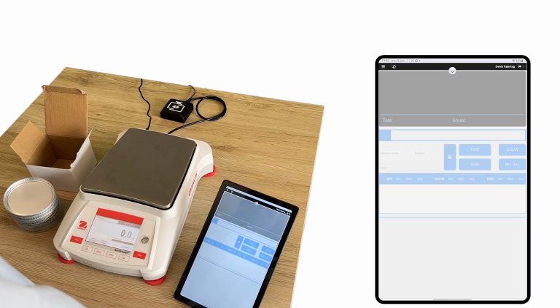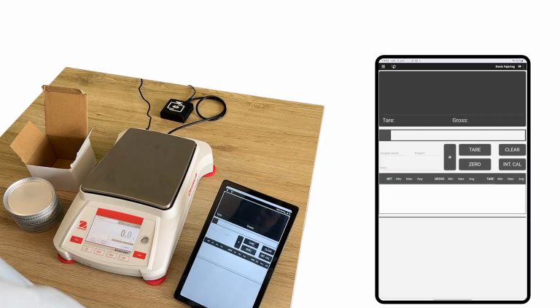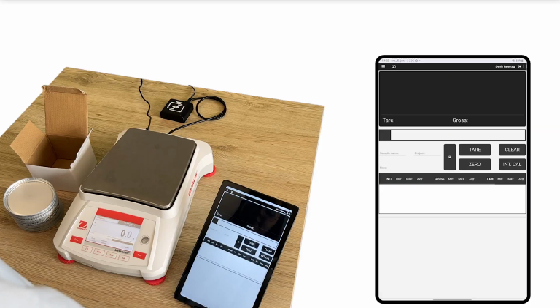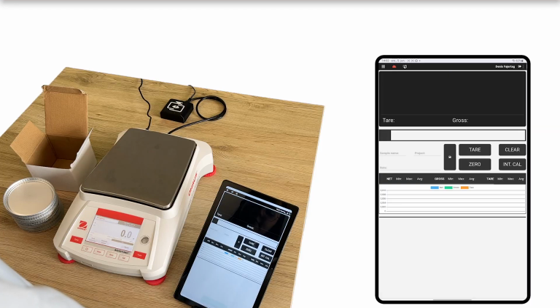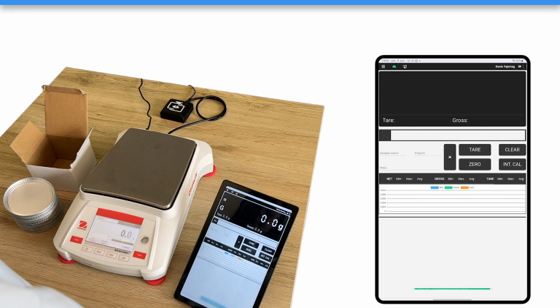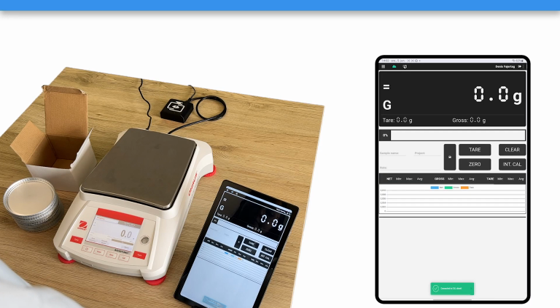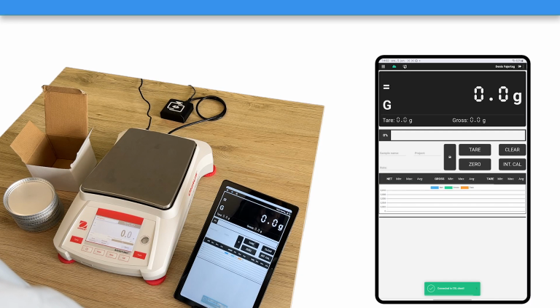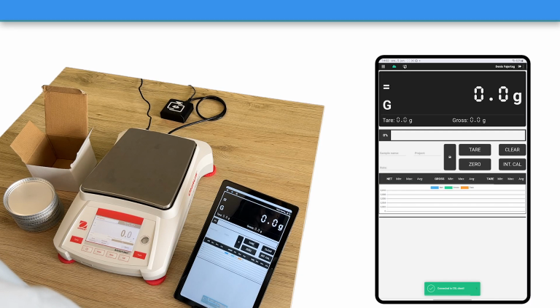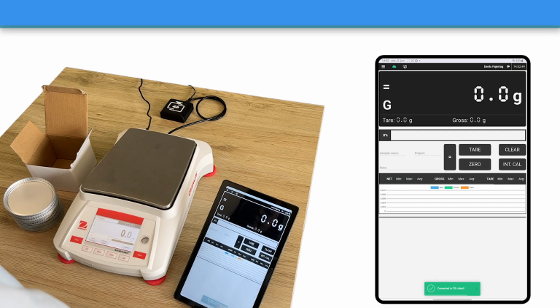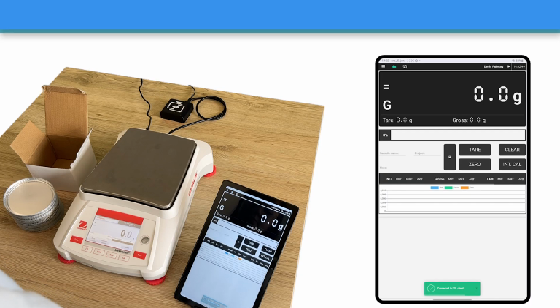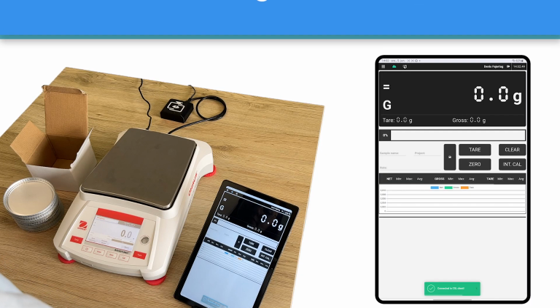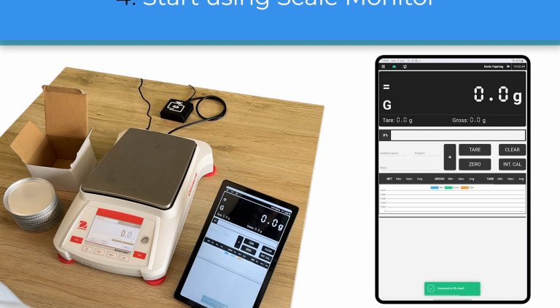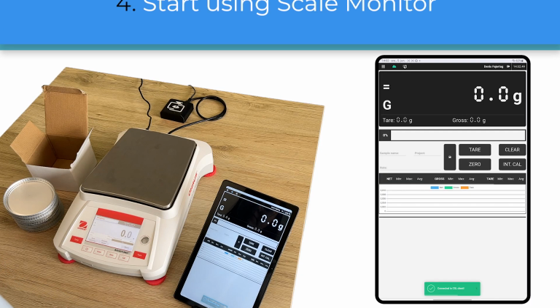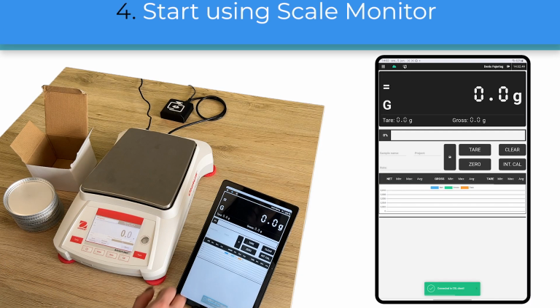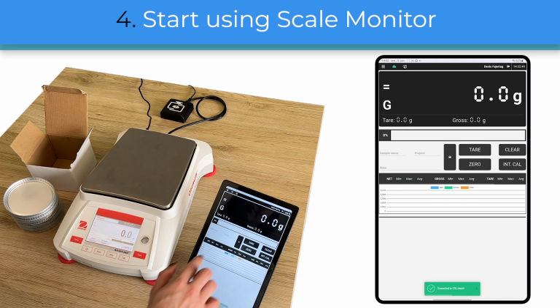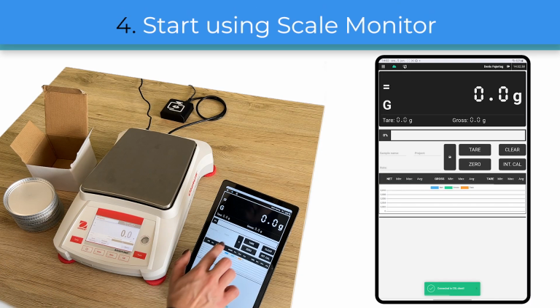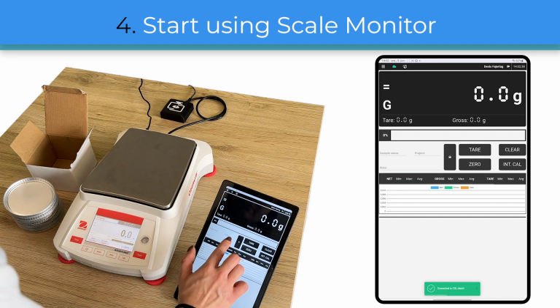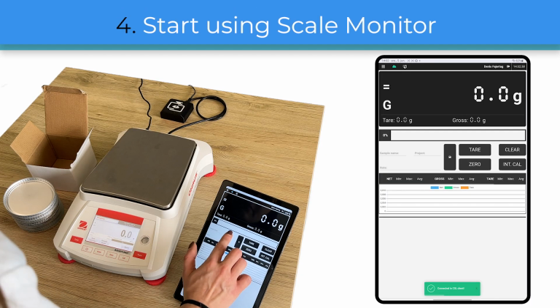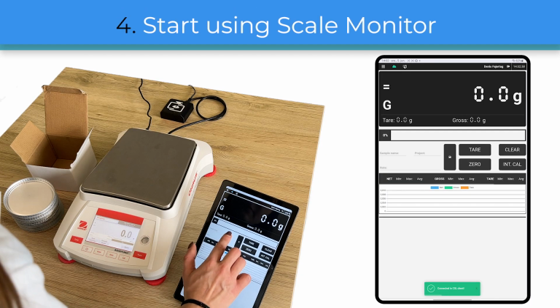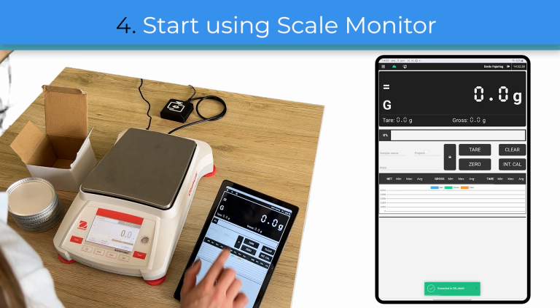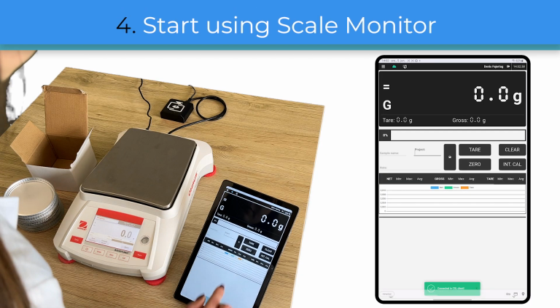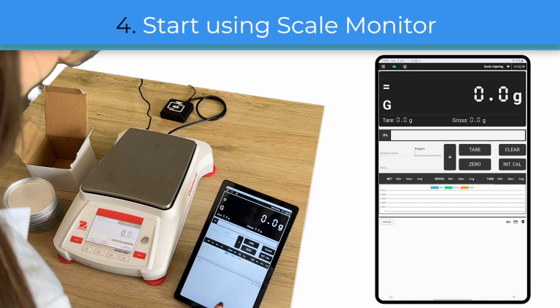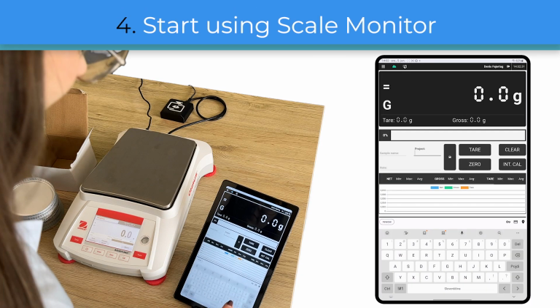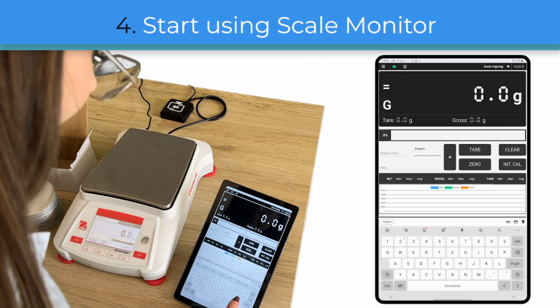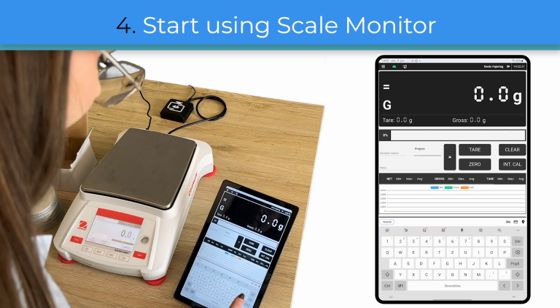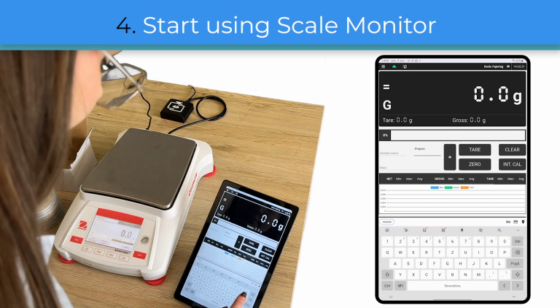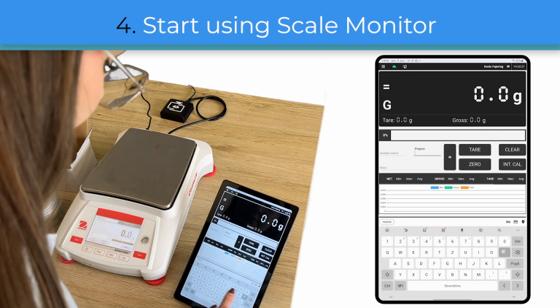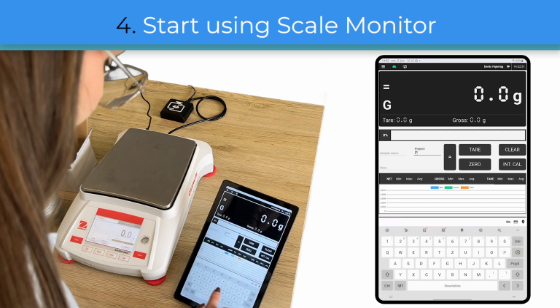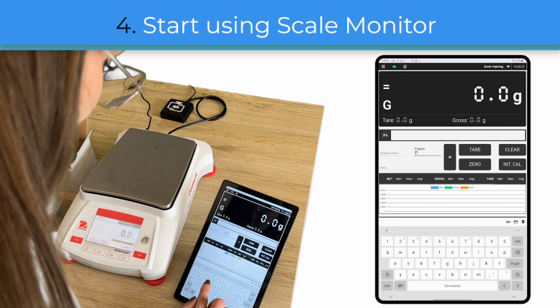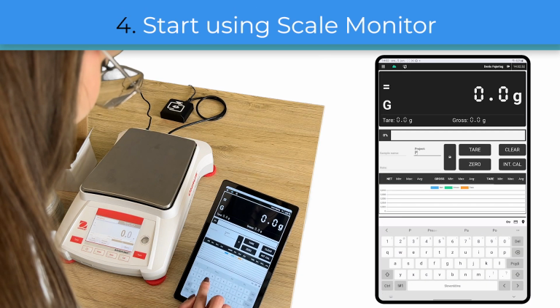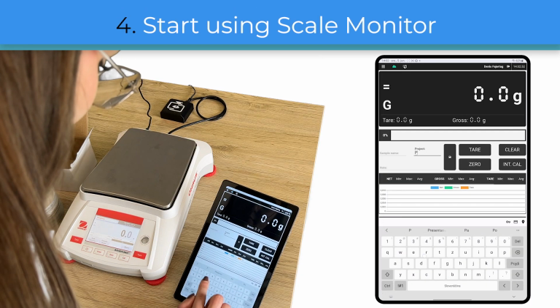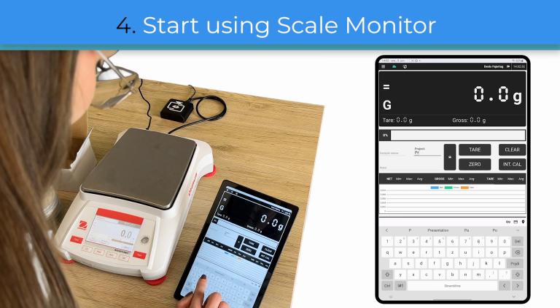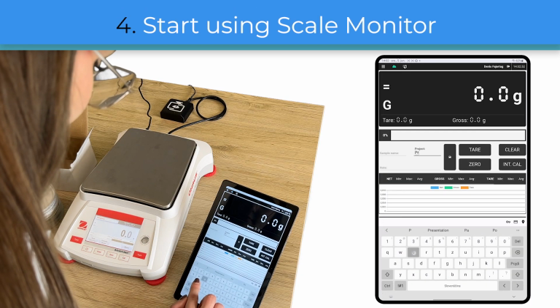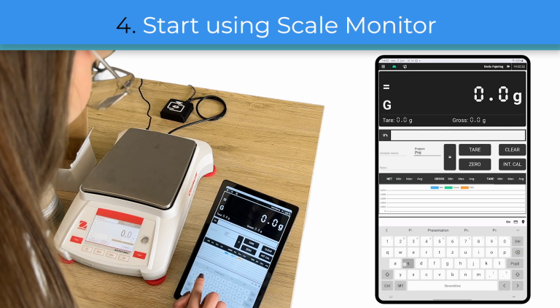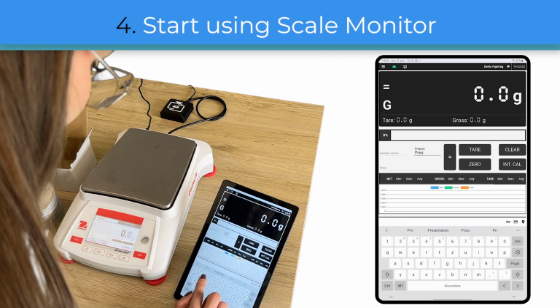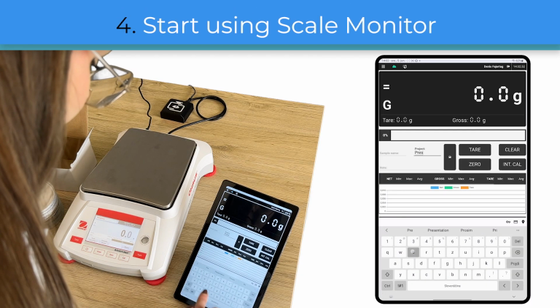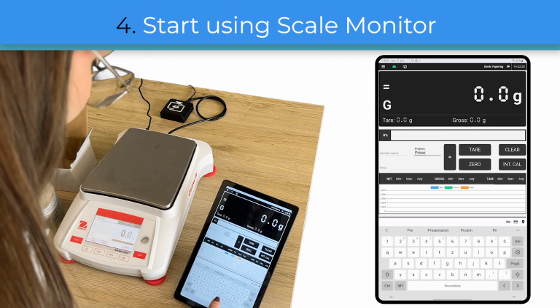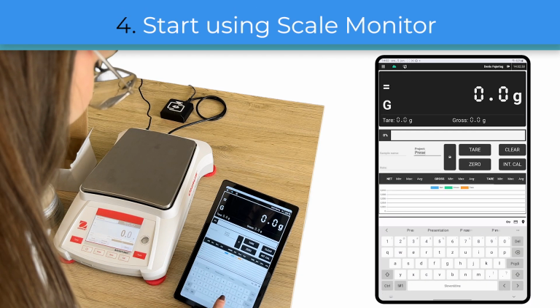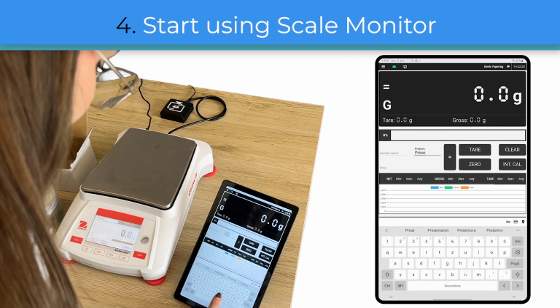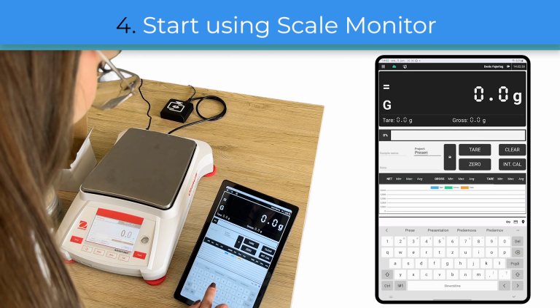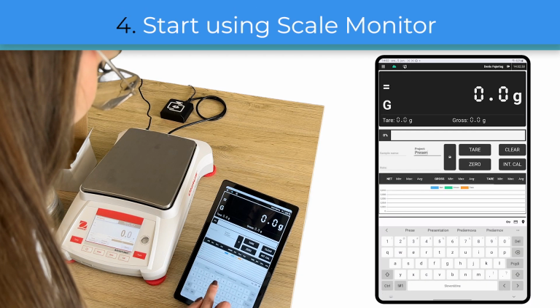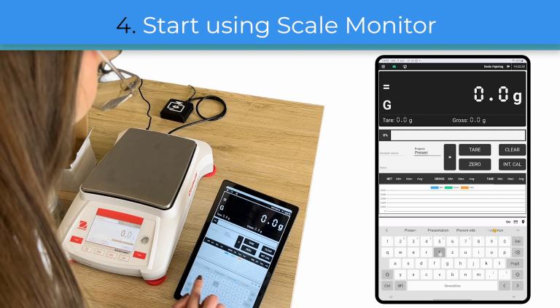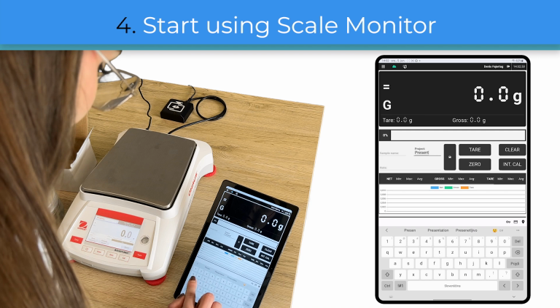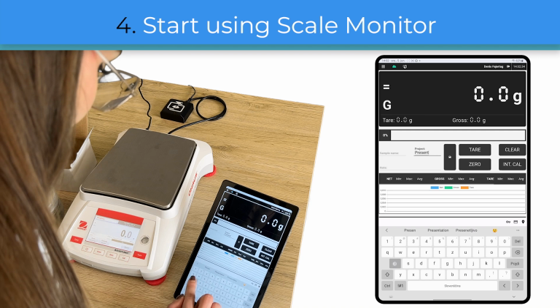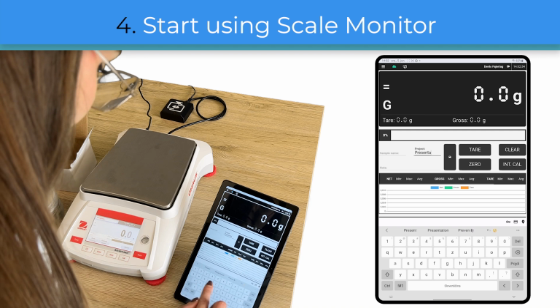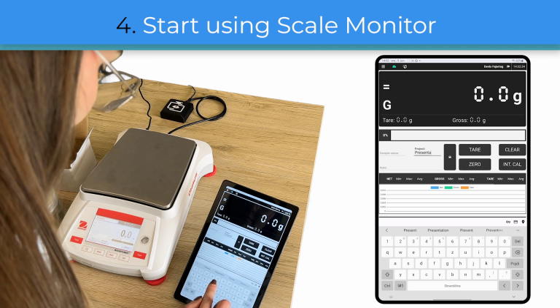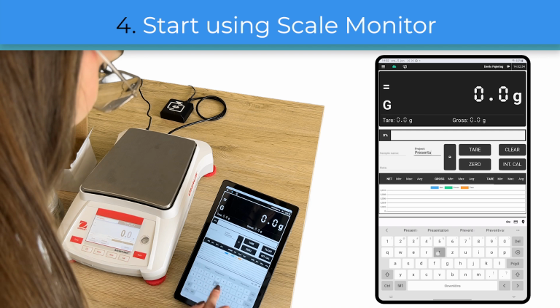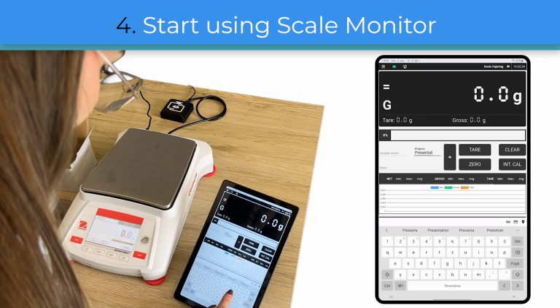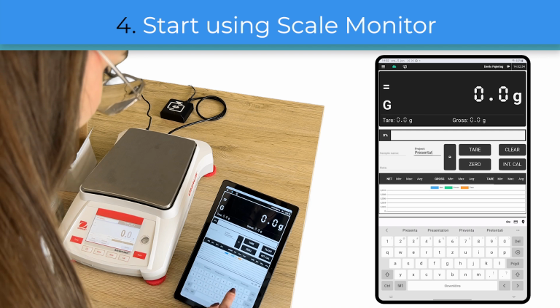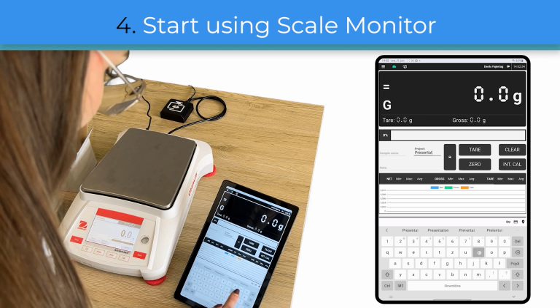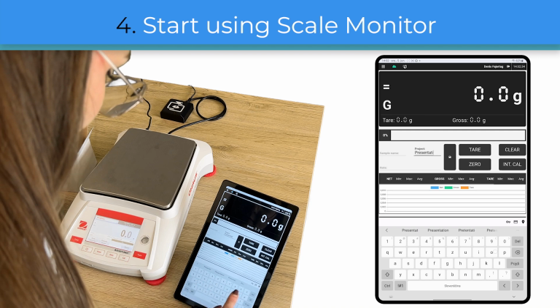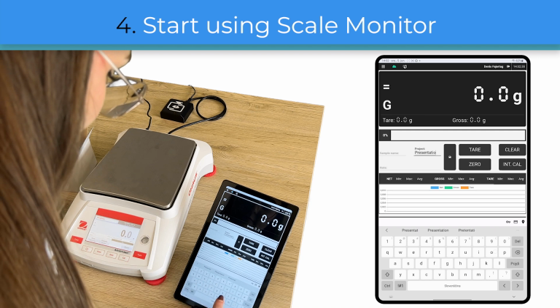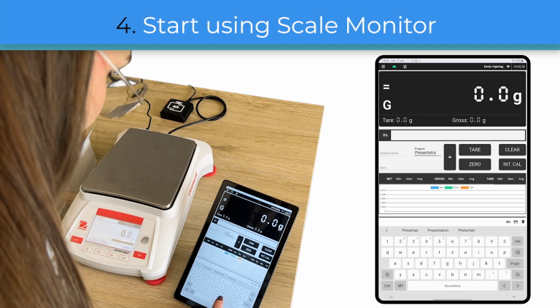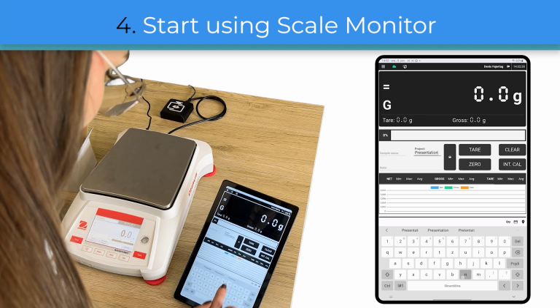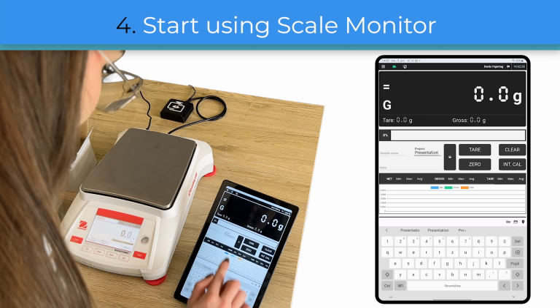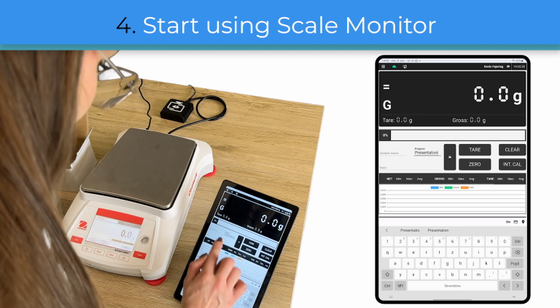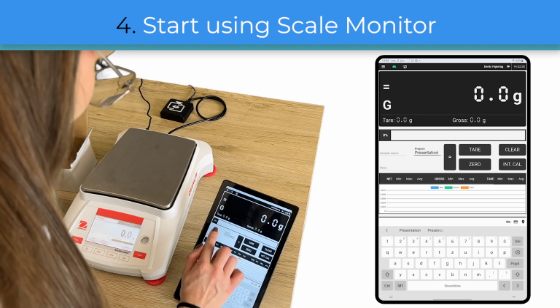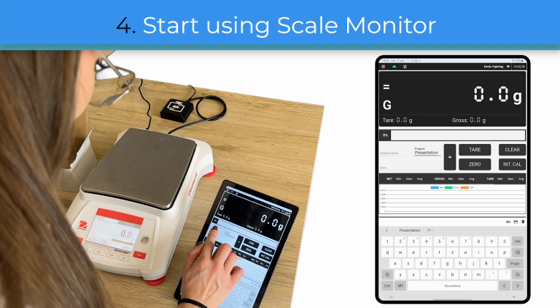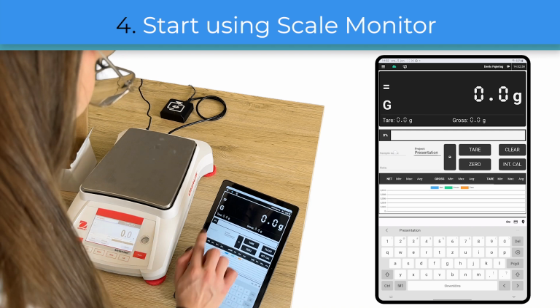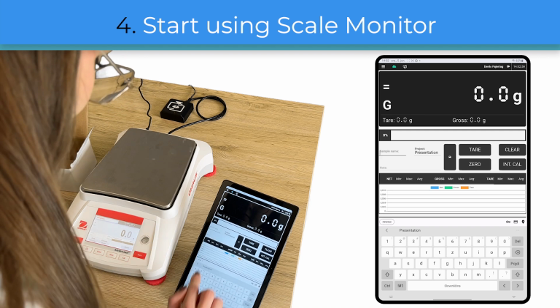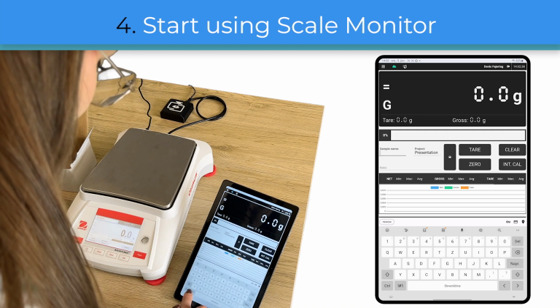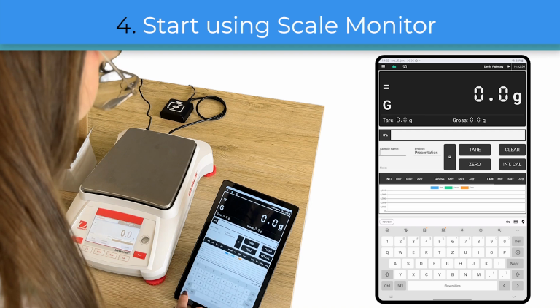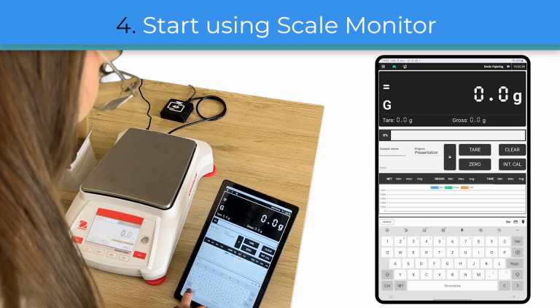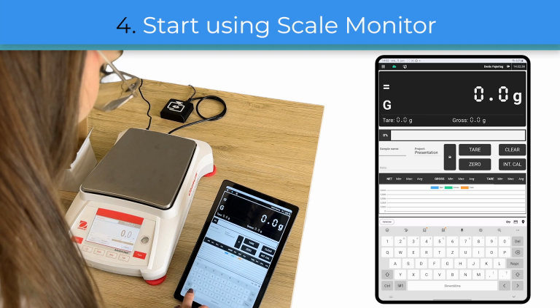When you add the scale, ScaleMonitor will automatically open and connect with the scale. Now we can already store our weighings.